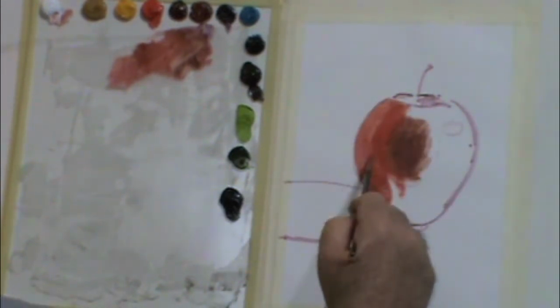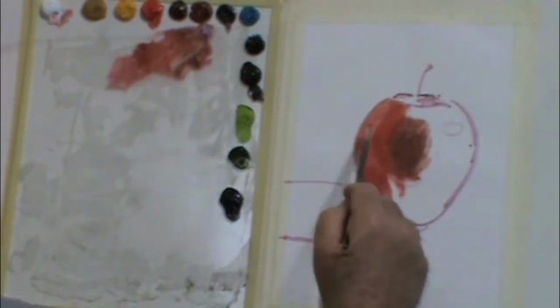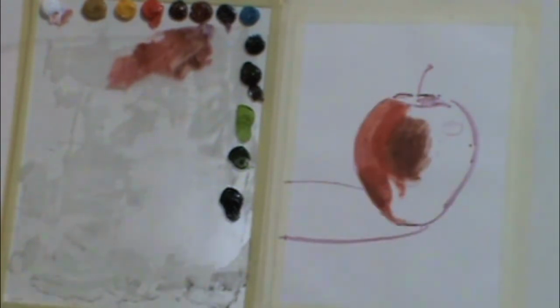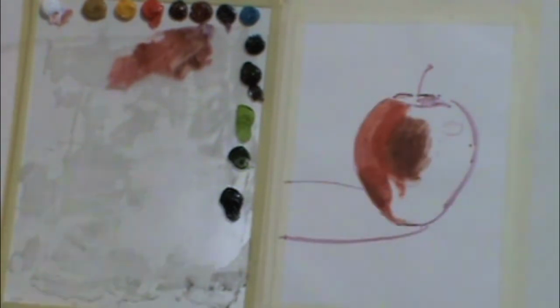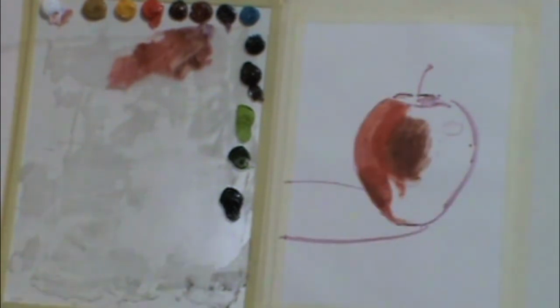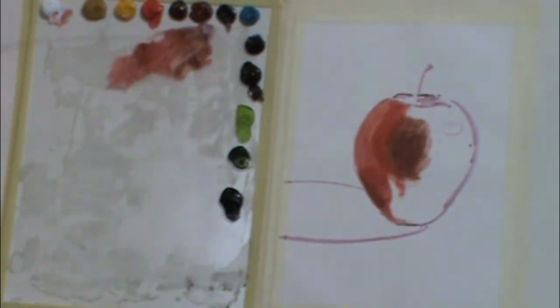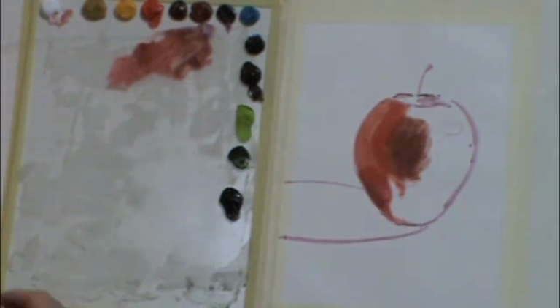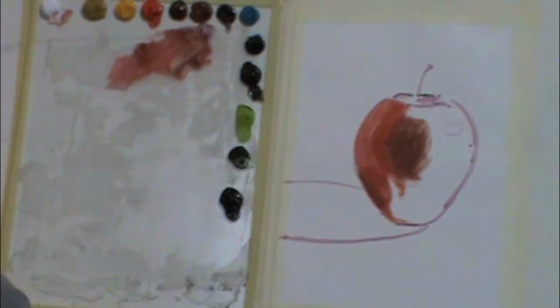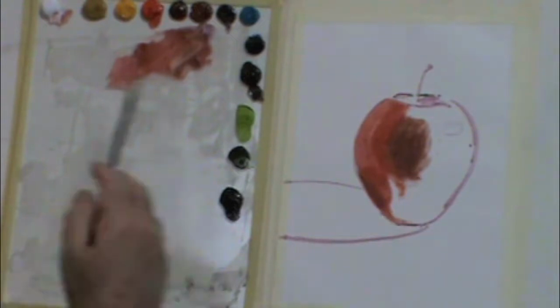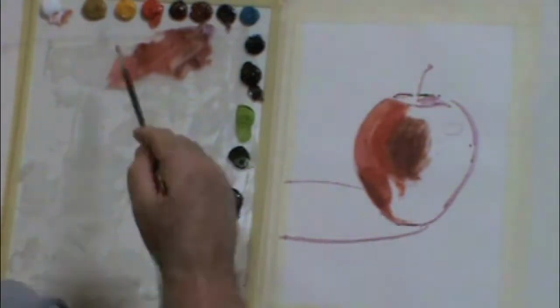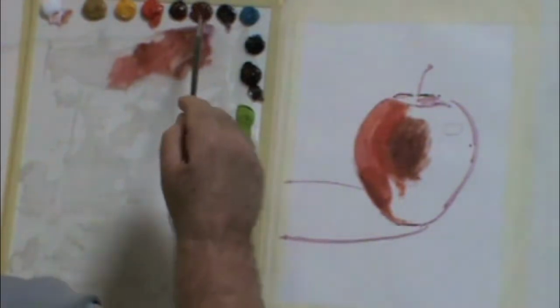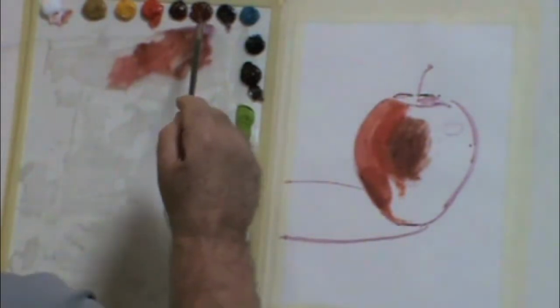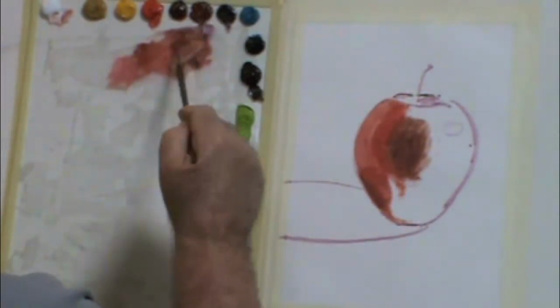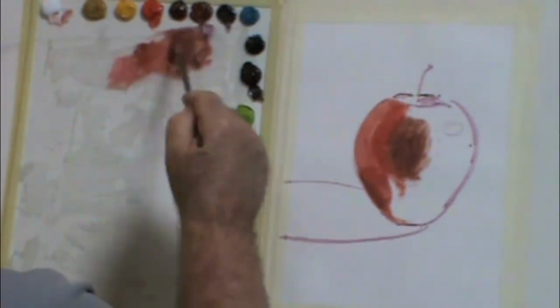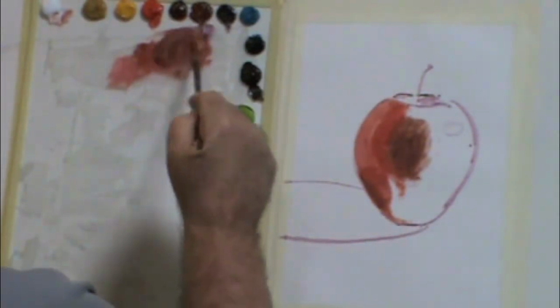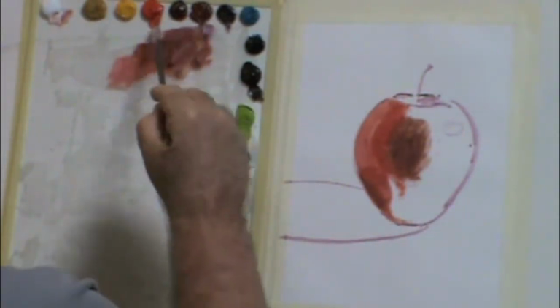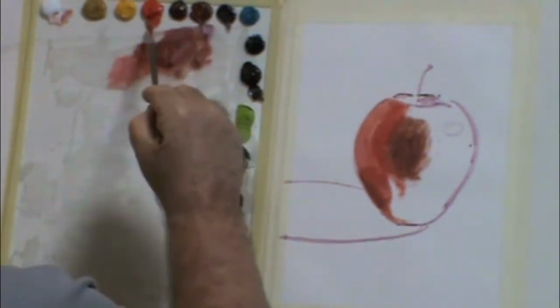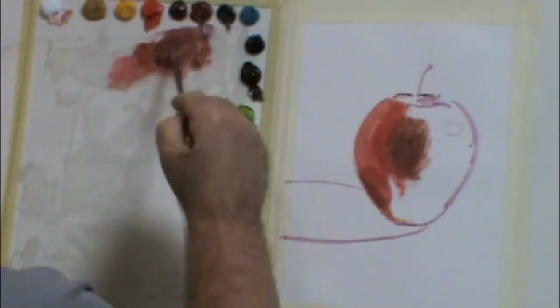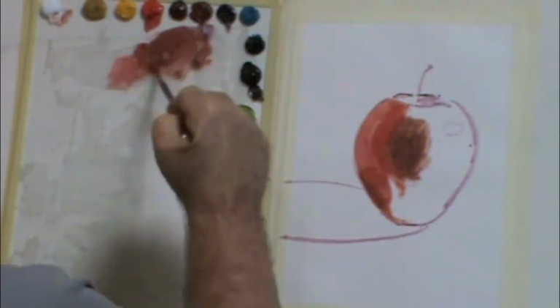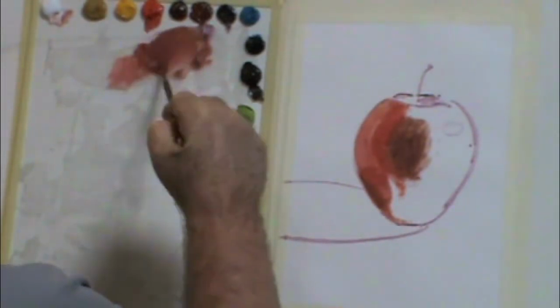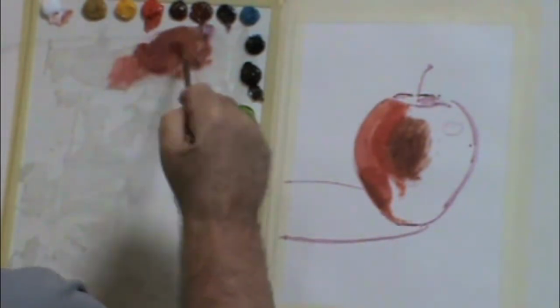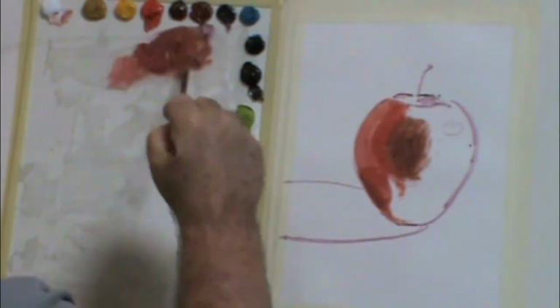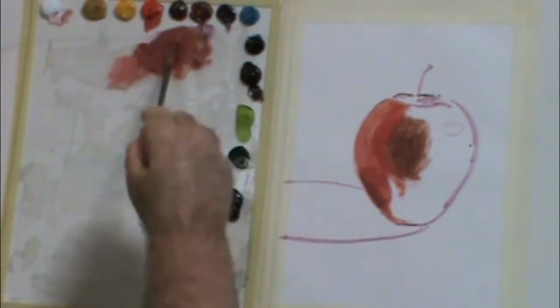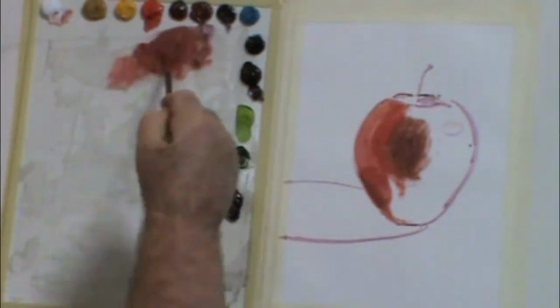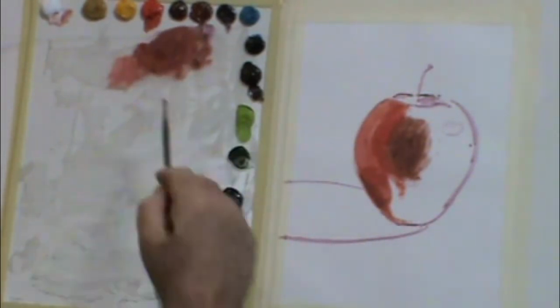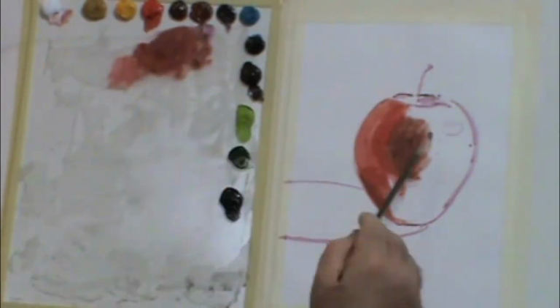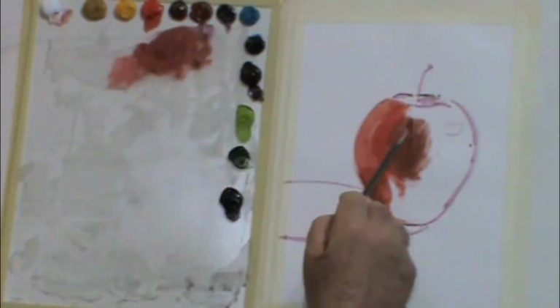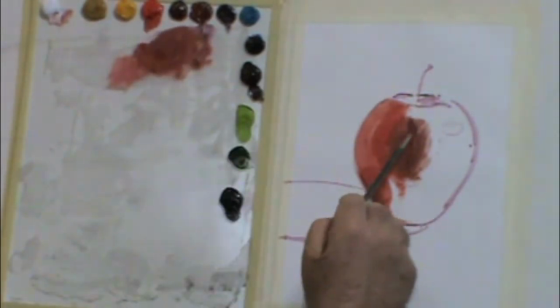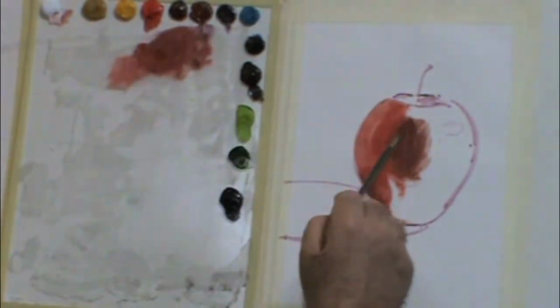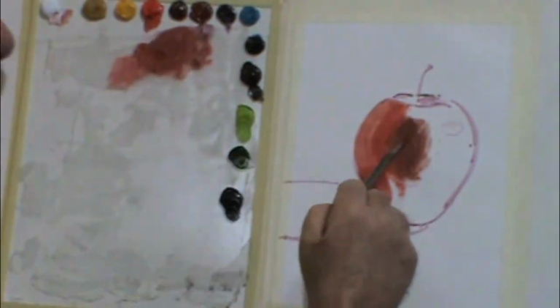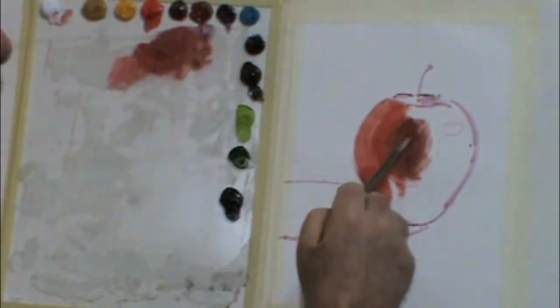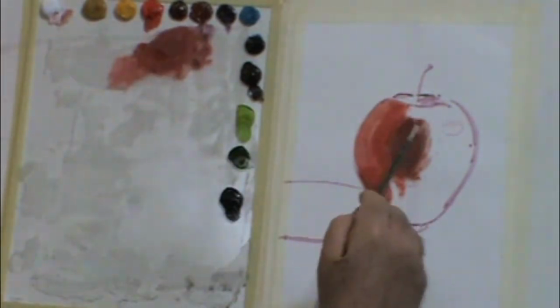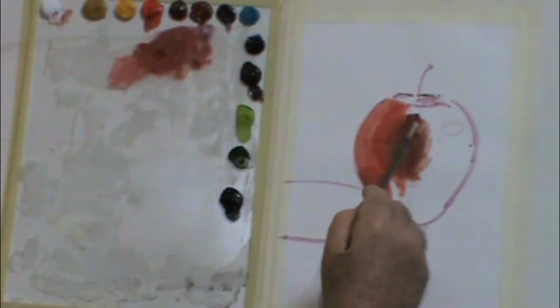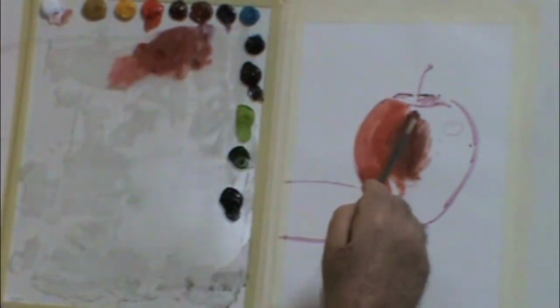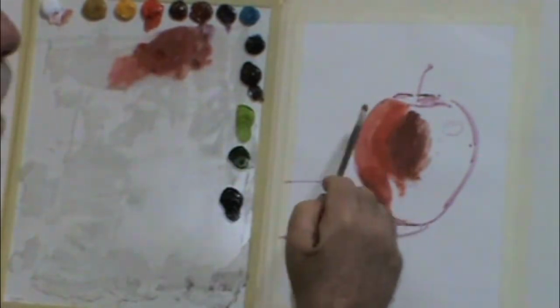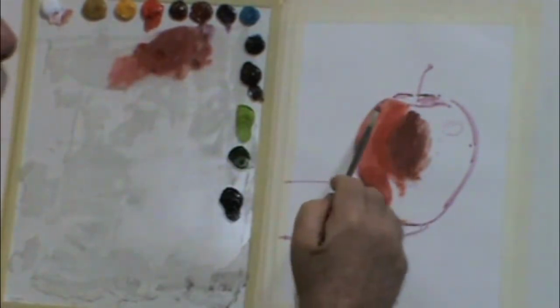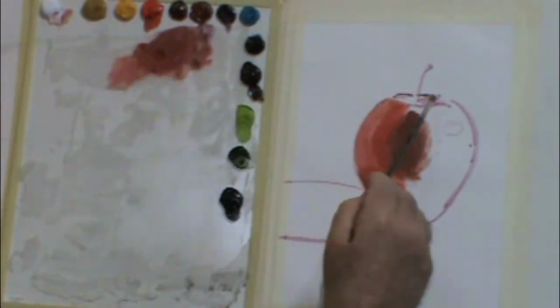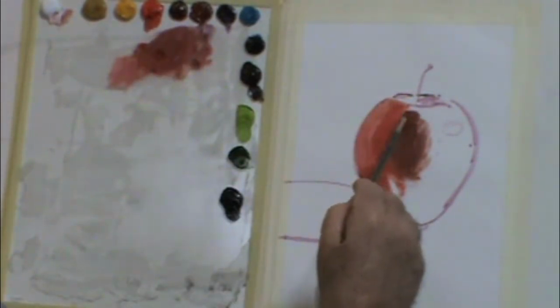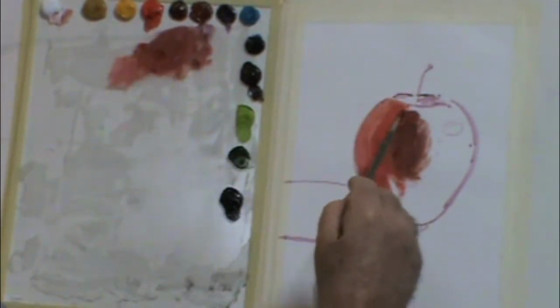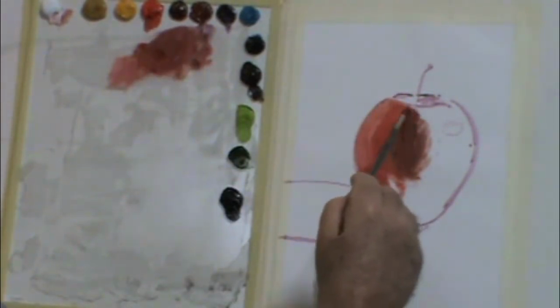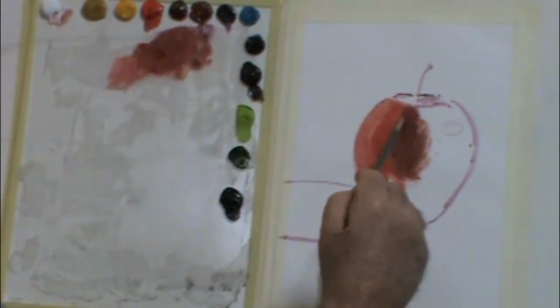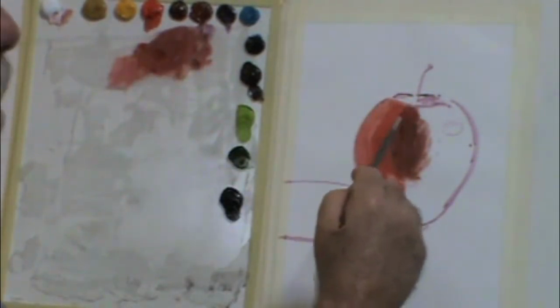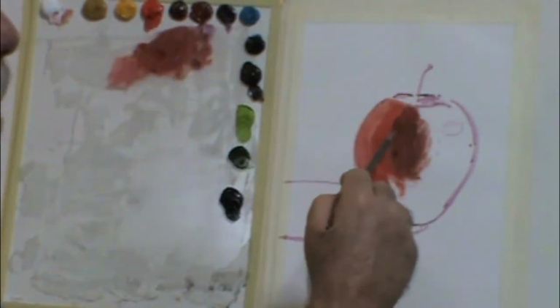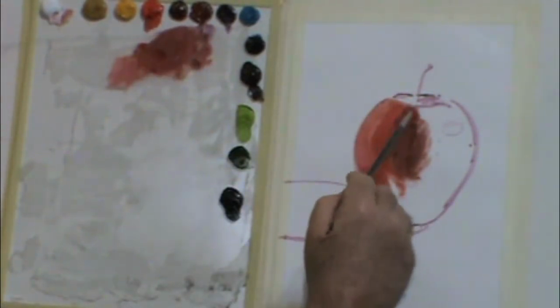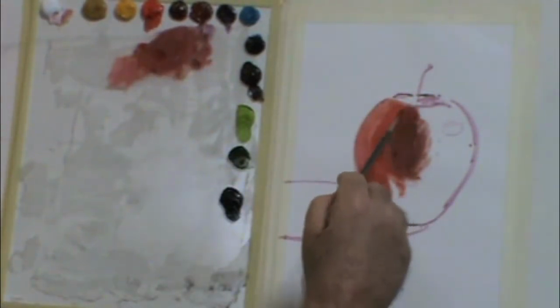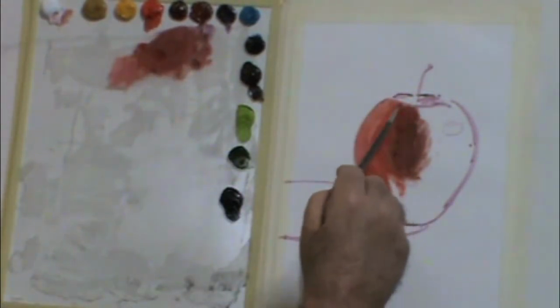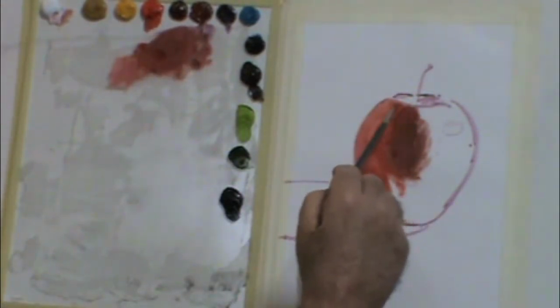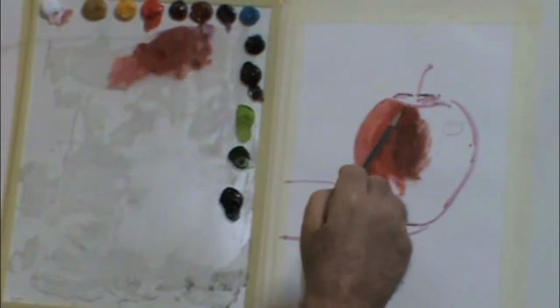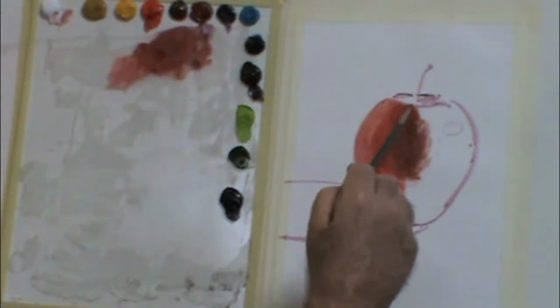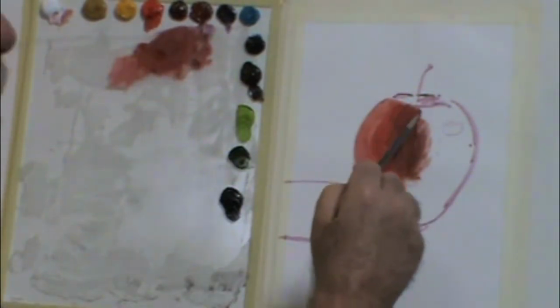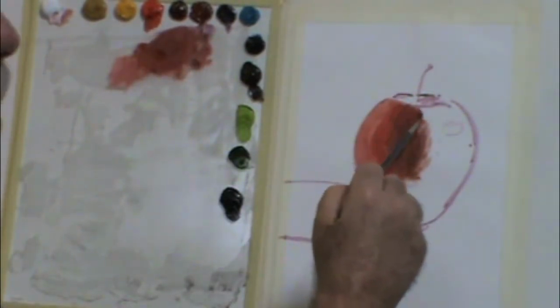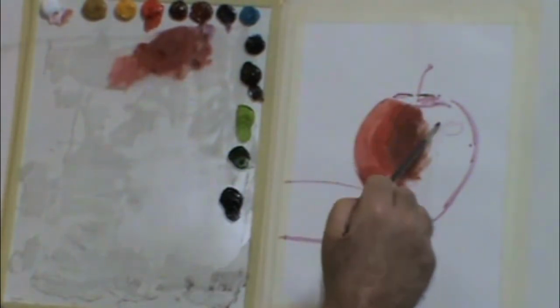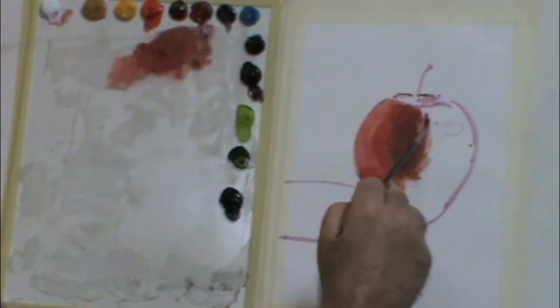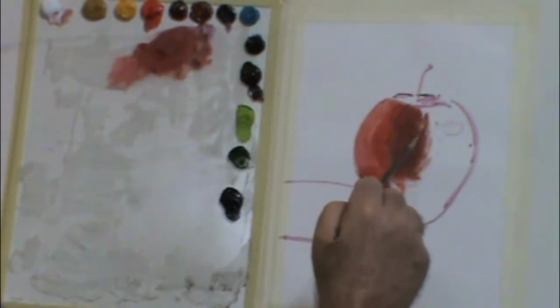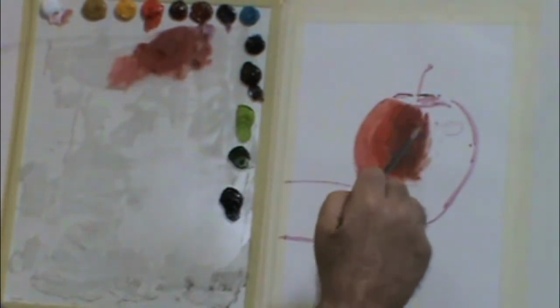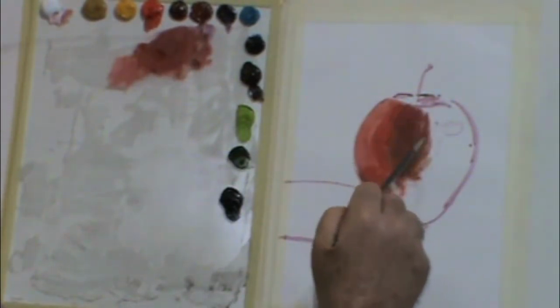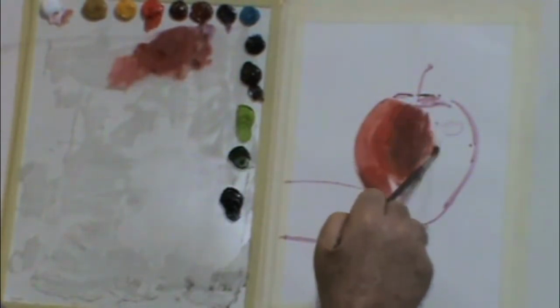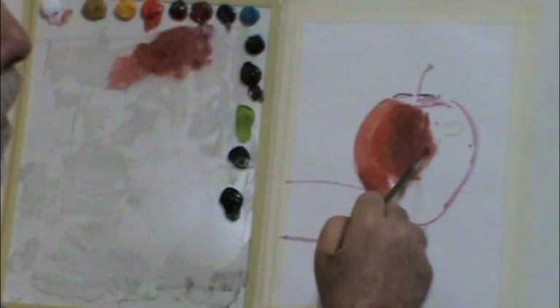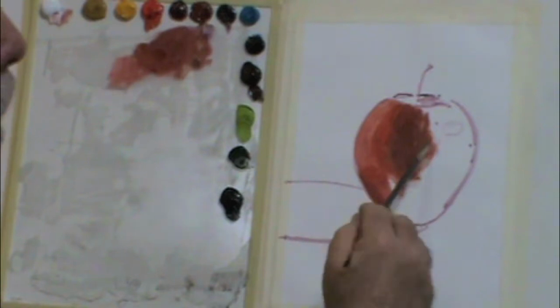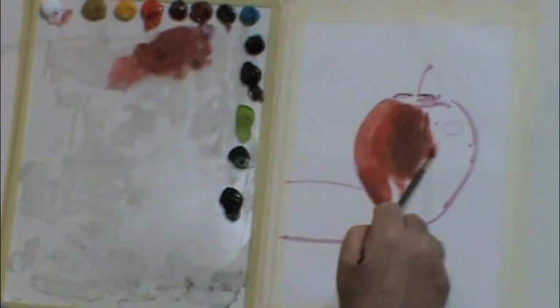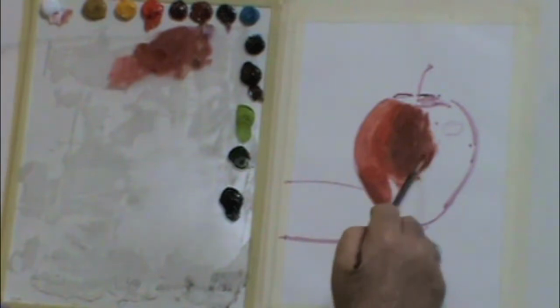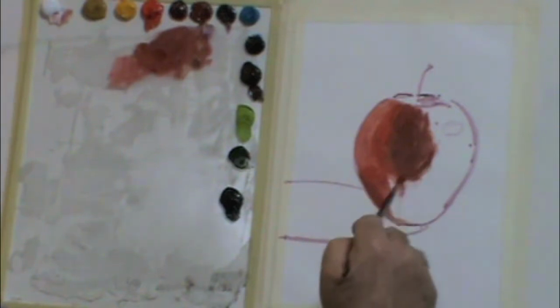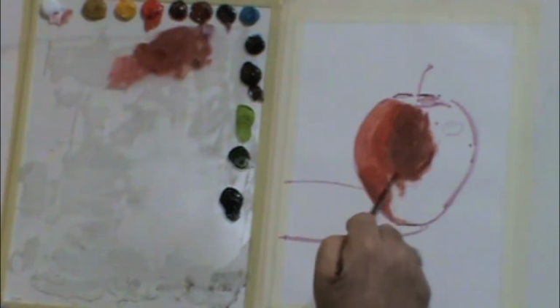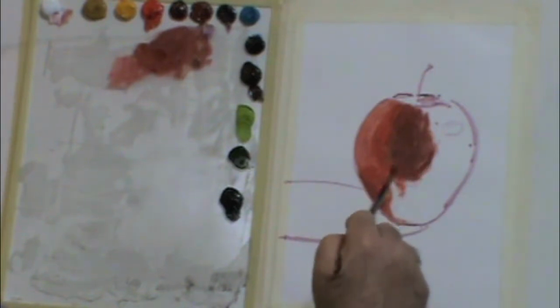I typically squint at the object that I'm painting to see the darks first, and I'll begin with those dark areas and then work from there.